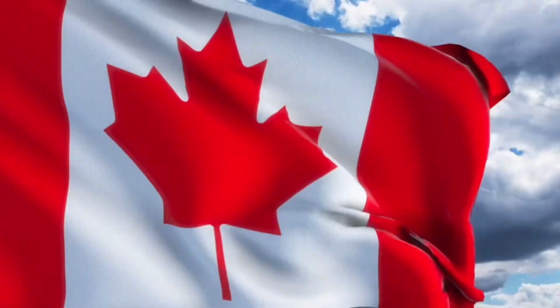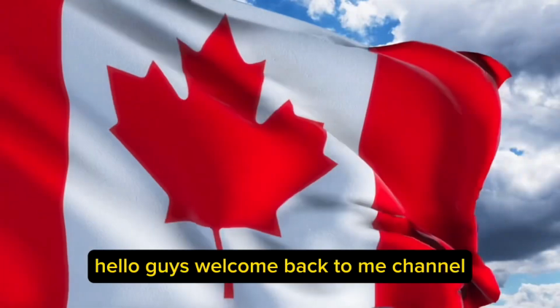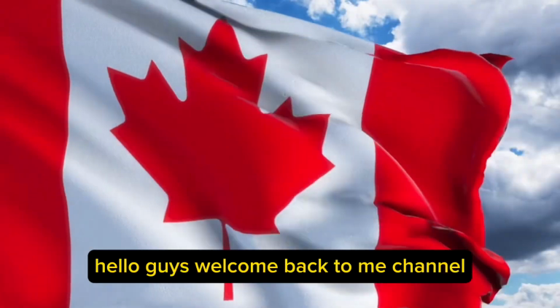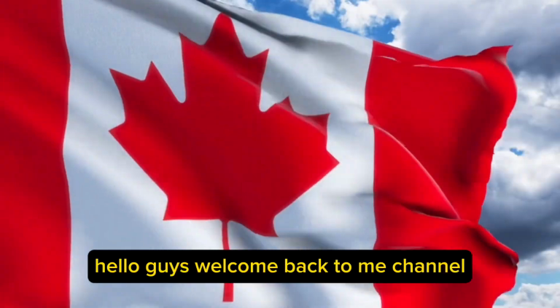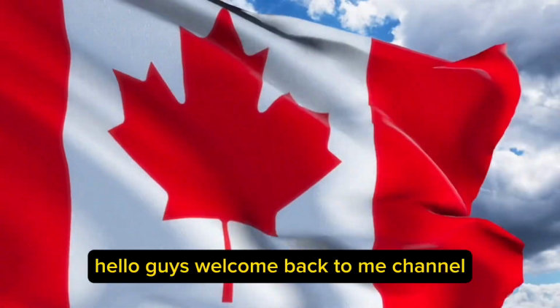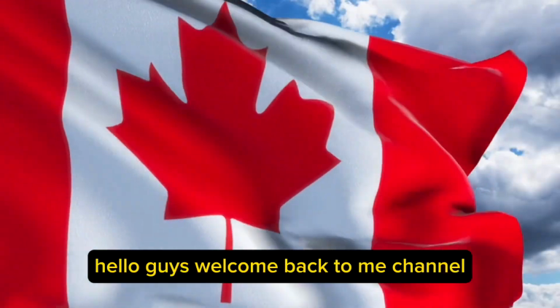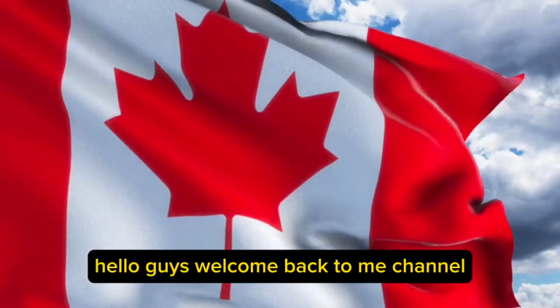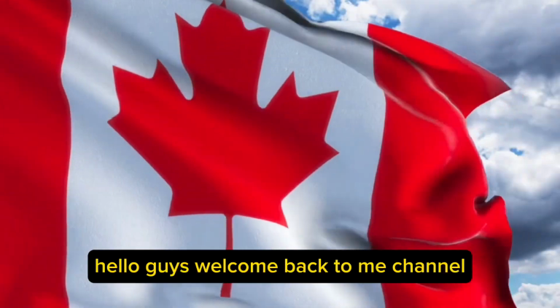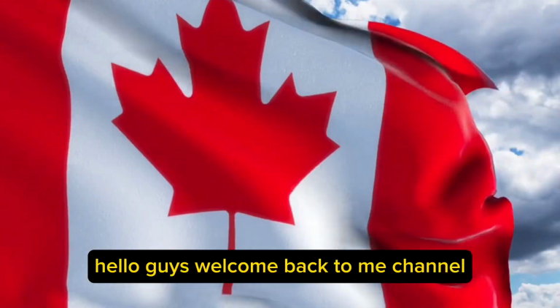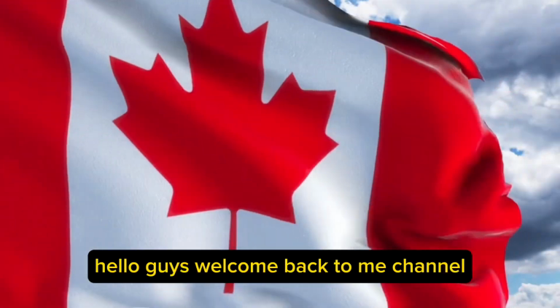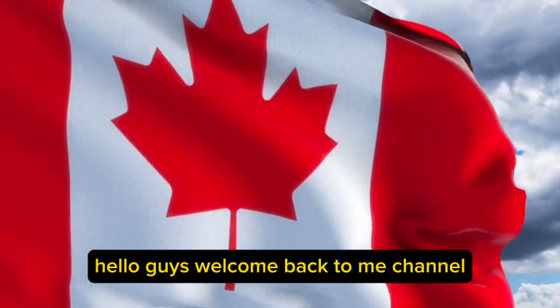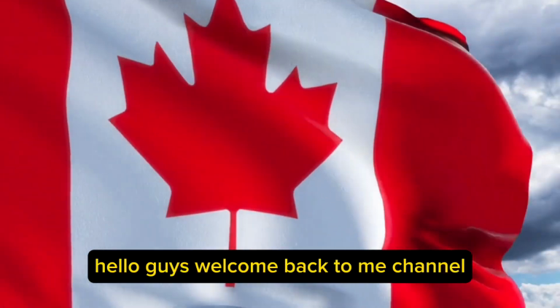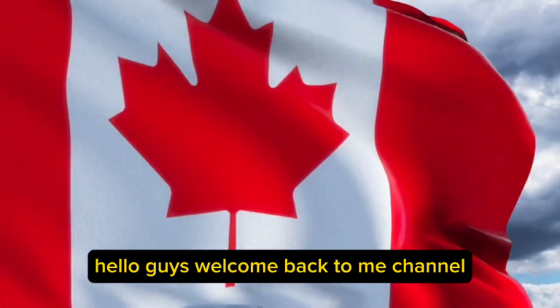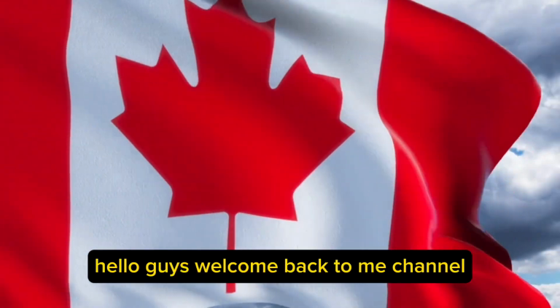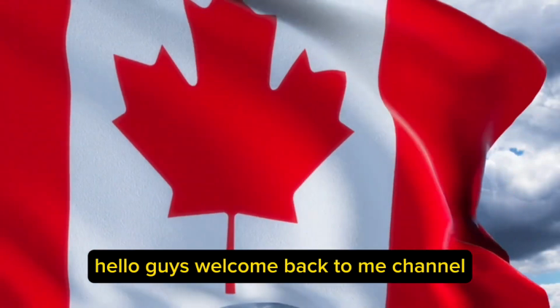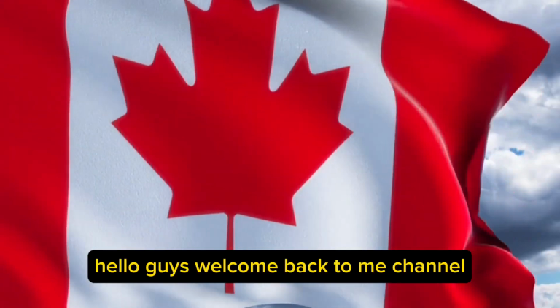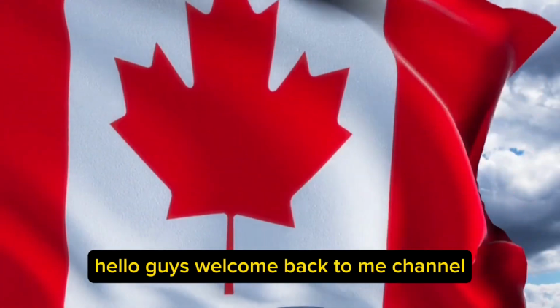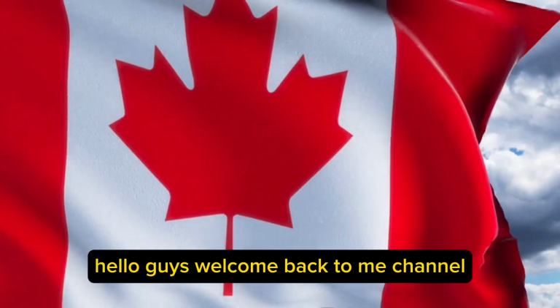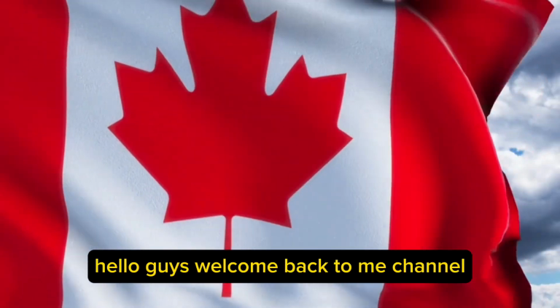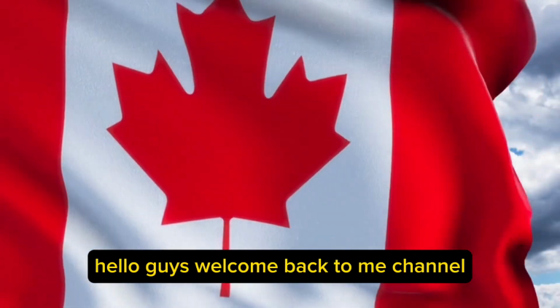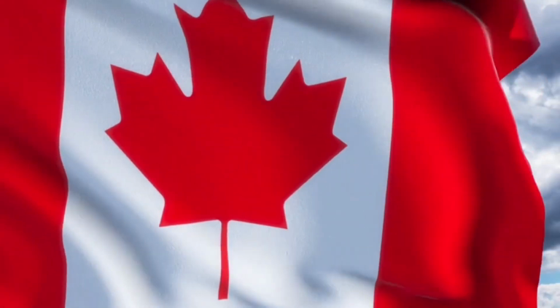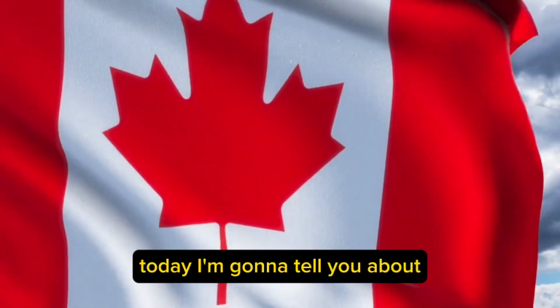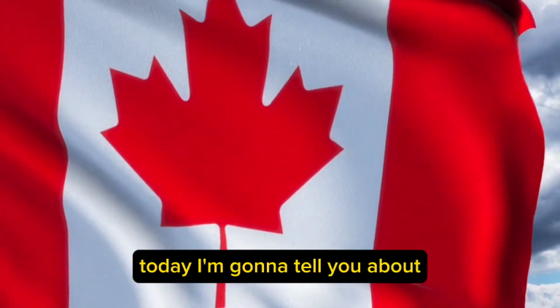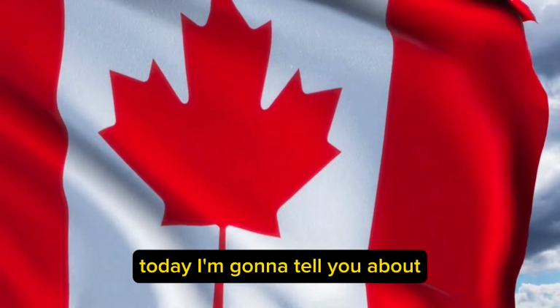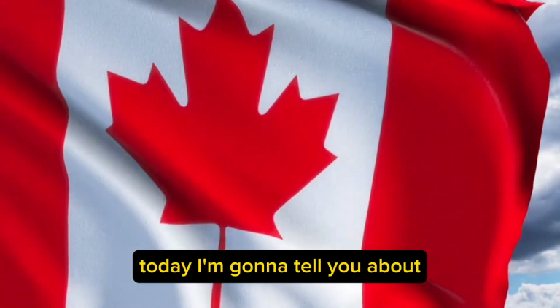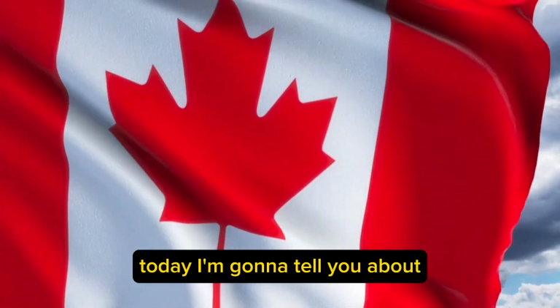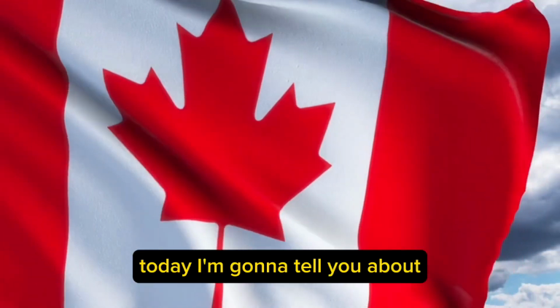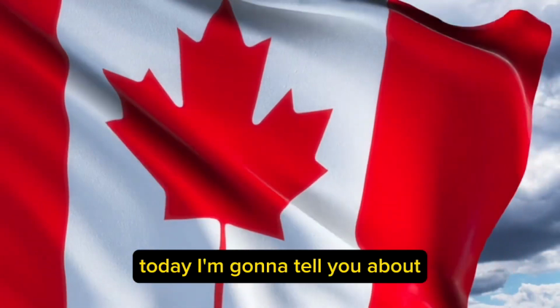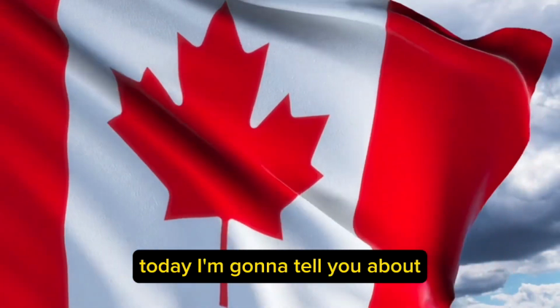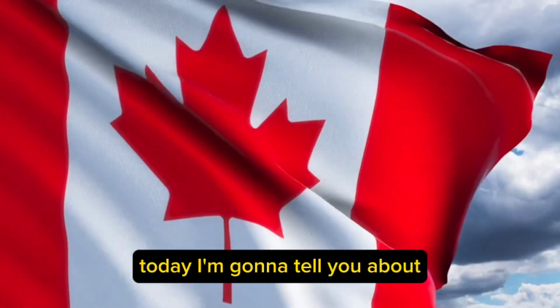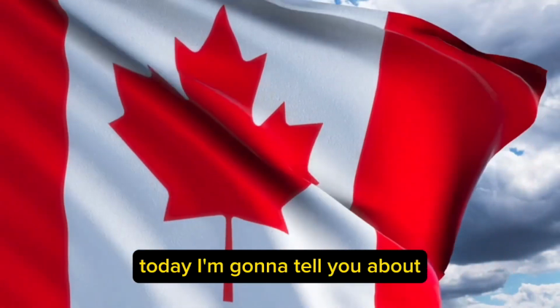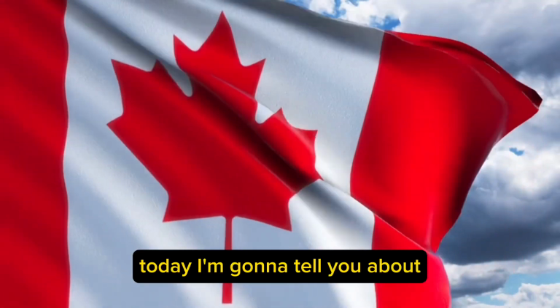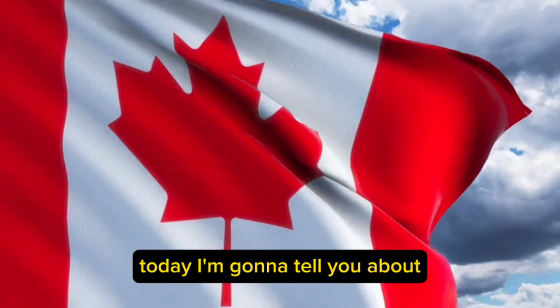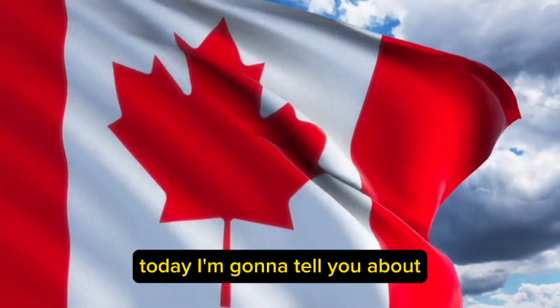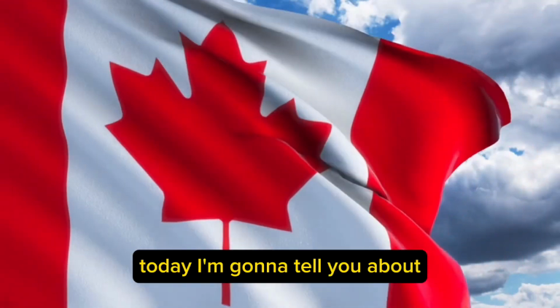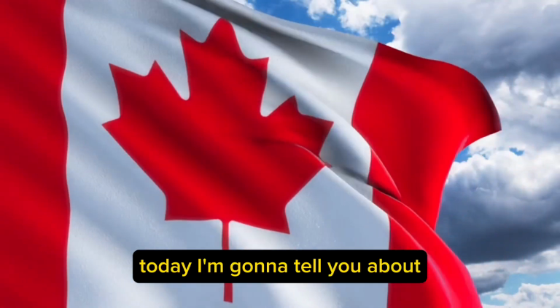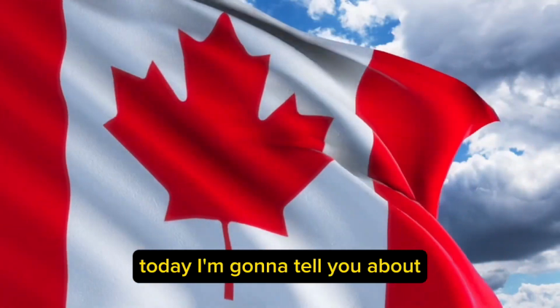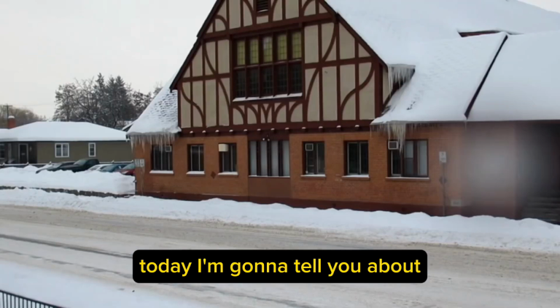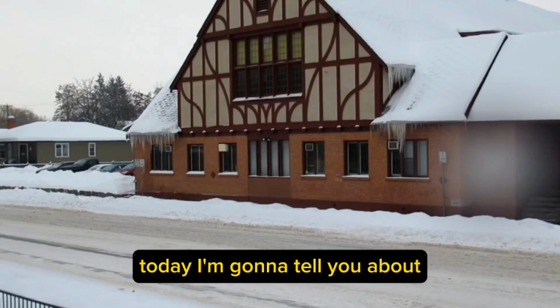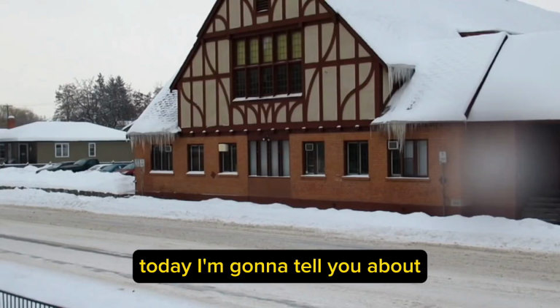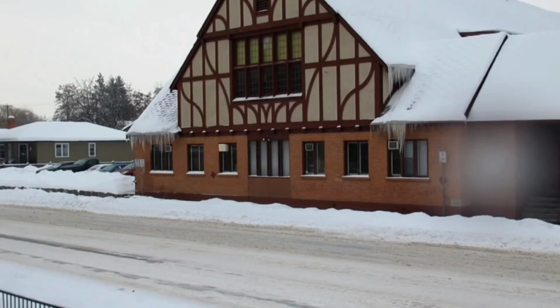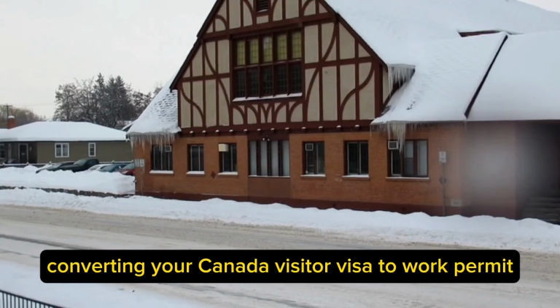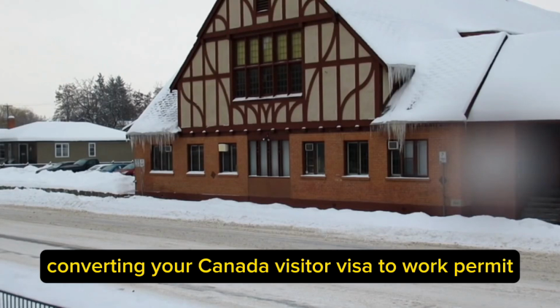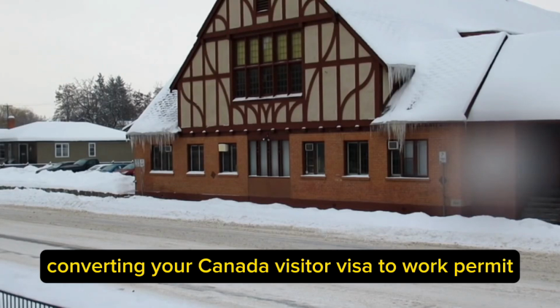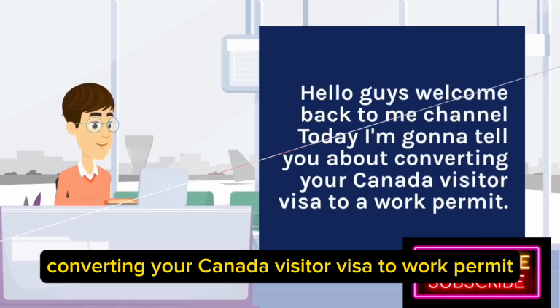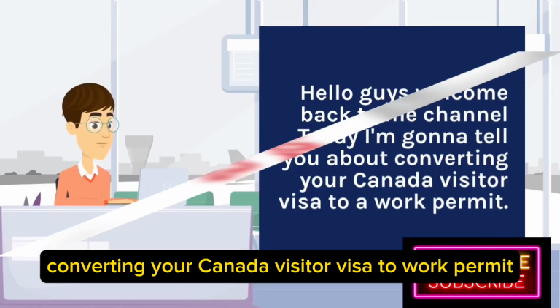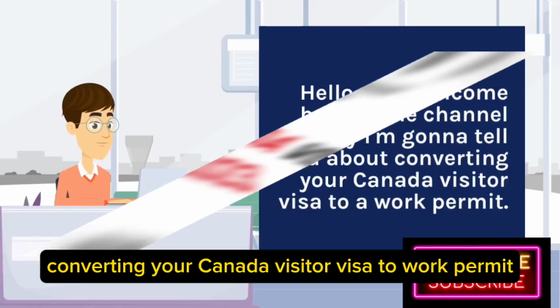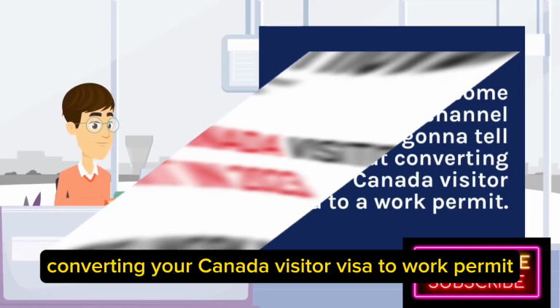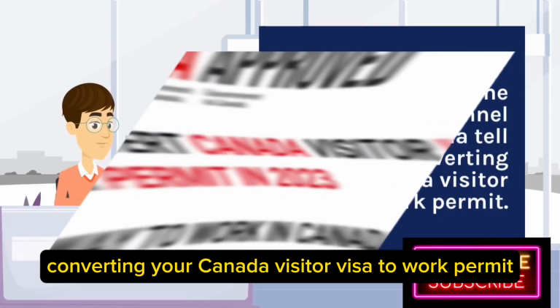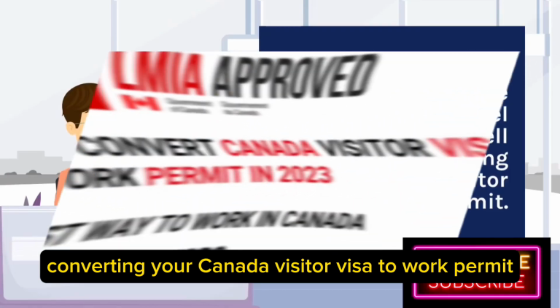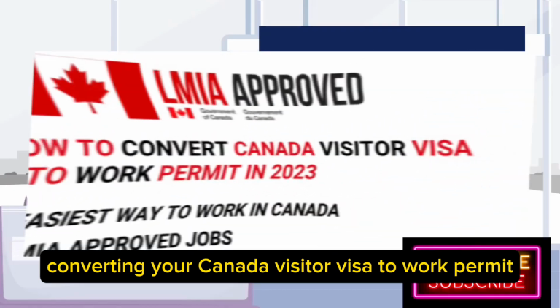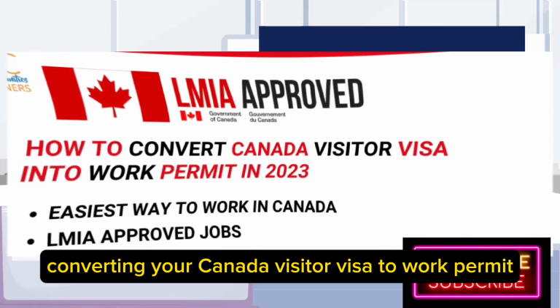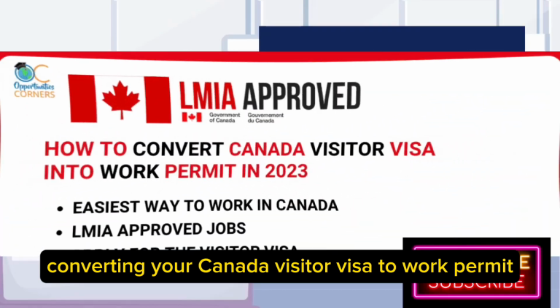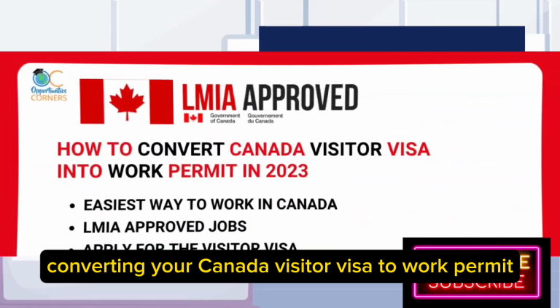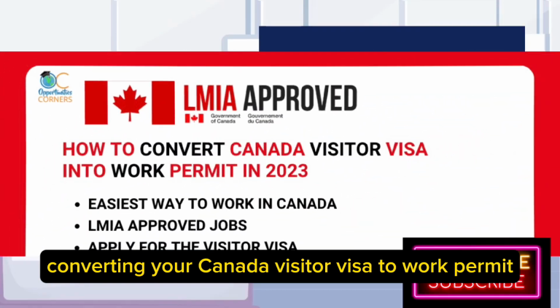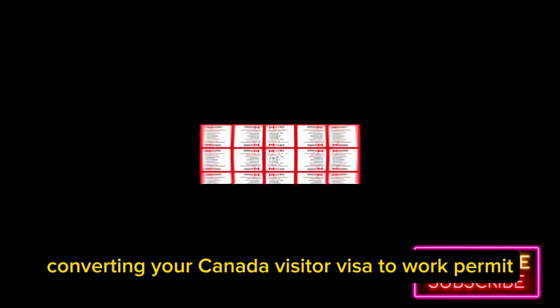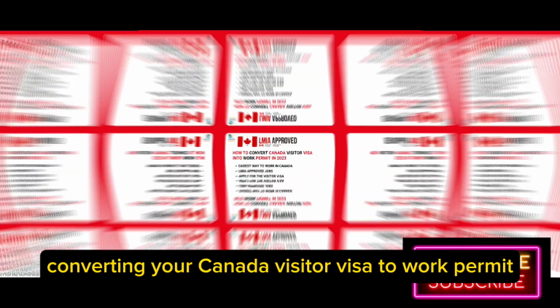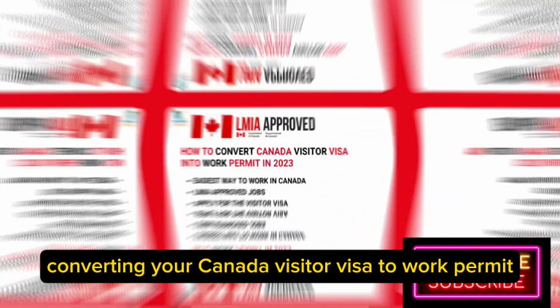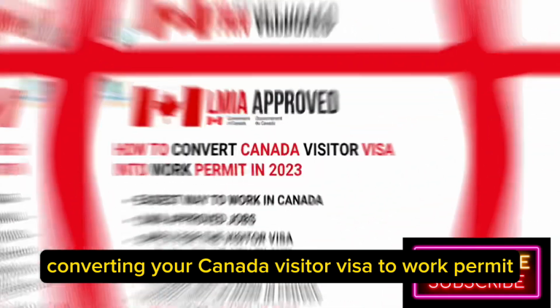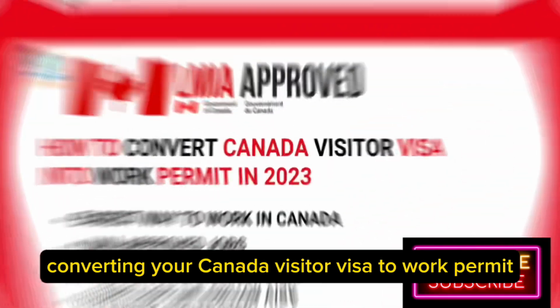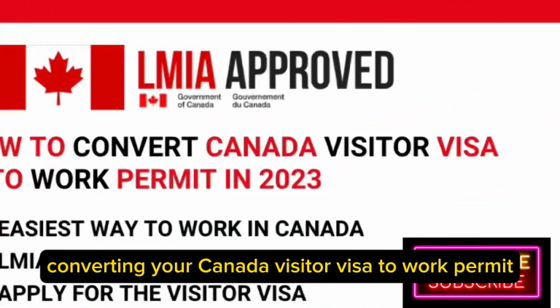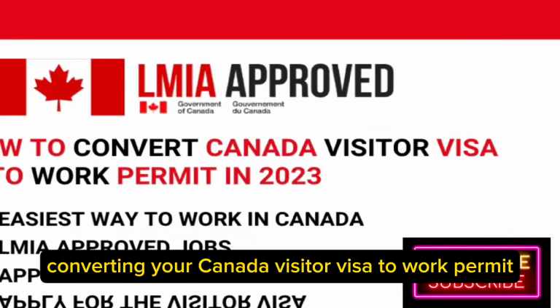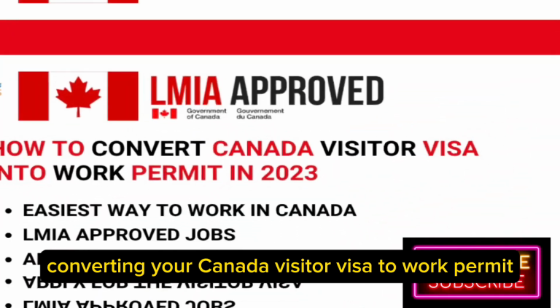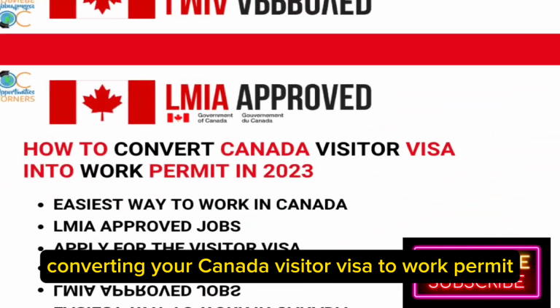Hello guys, welcome back to my channel. Today, I'm gonna tell you about converting your Canada Visitor Visa to a work permit.